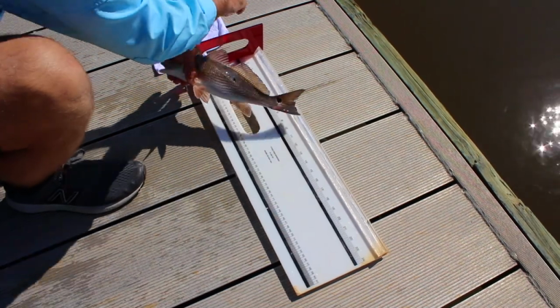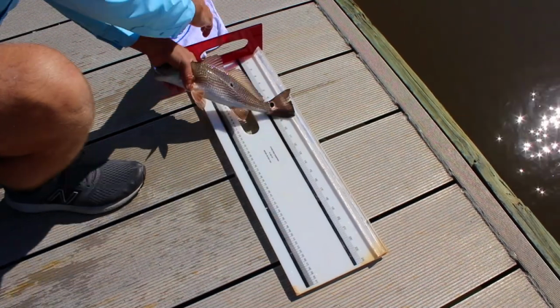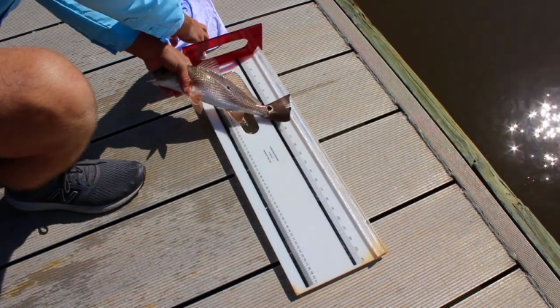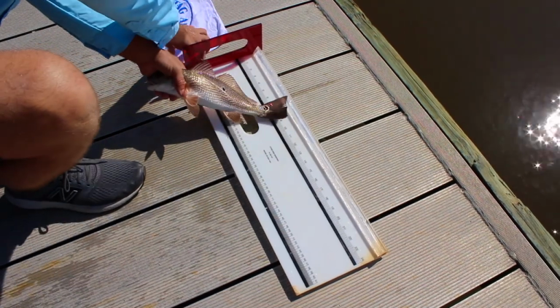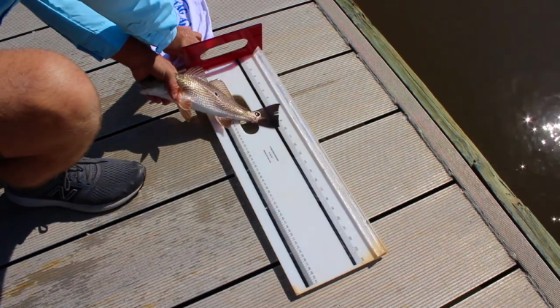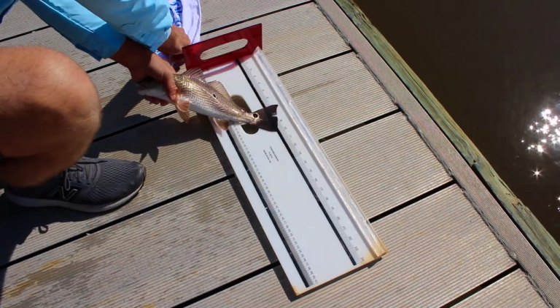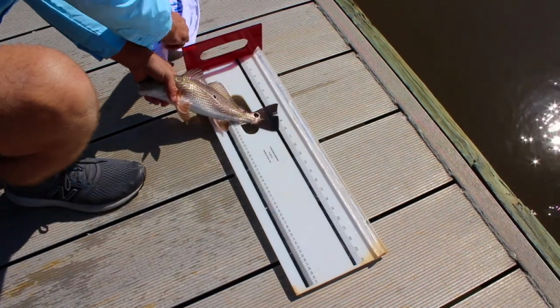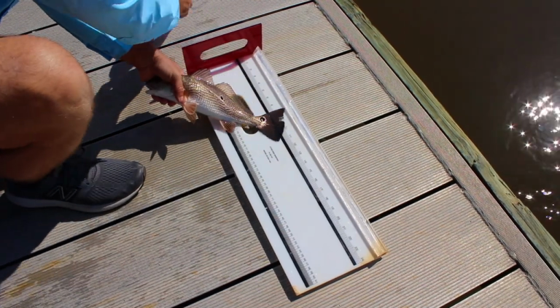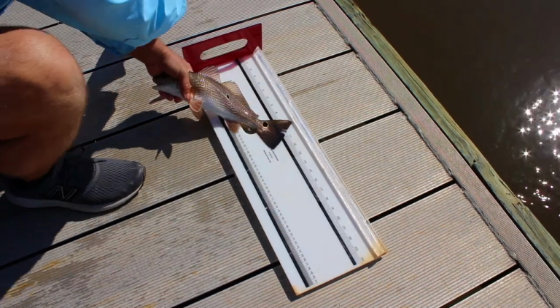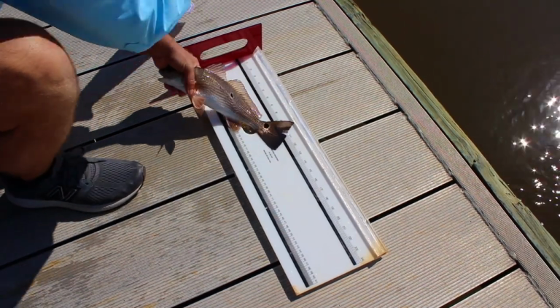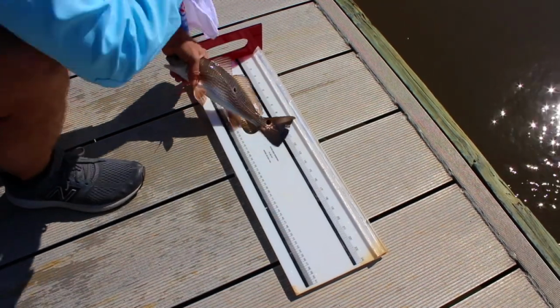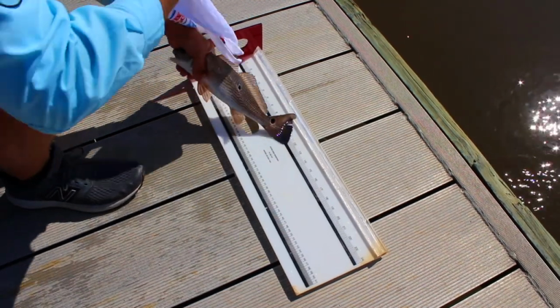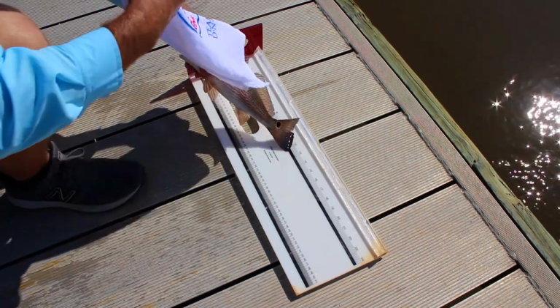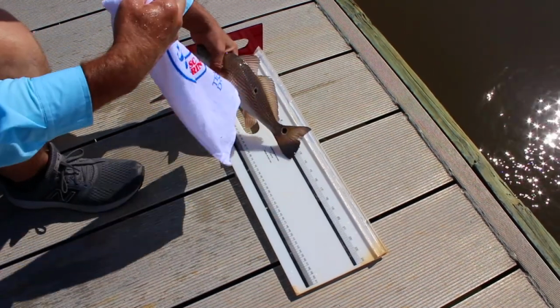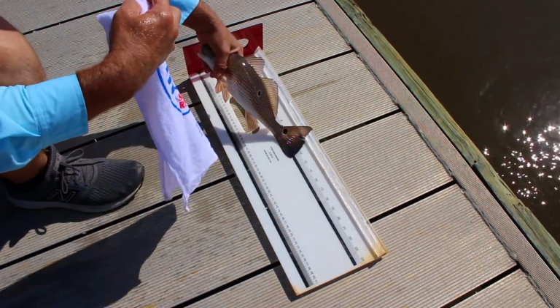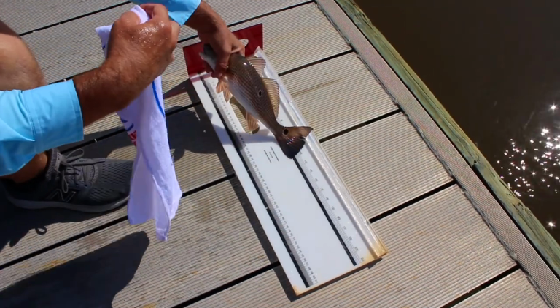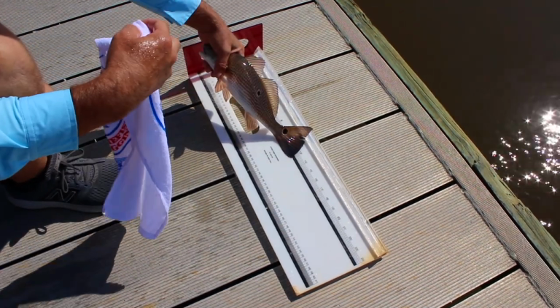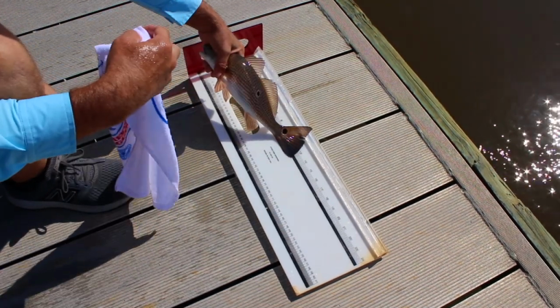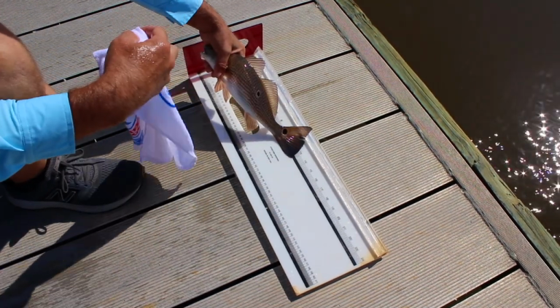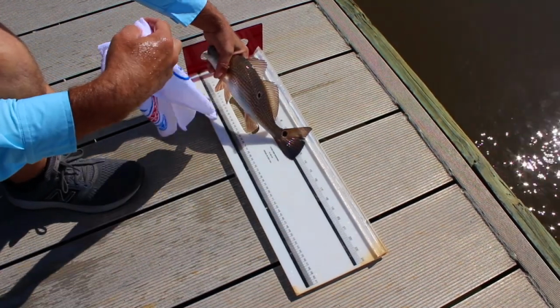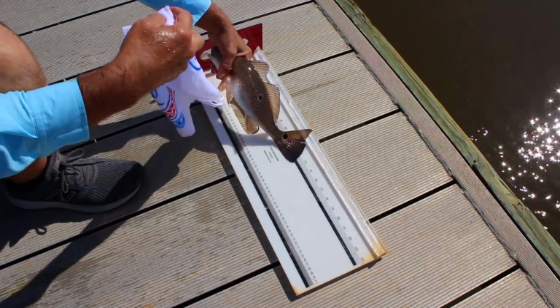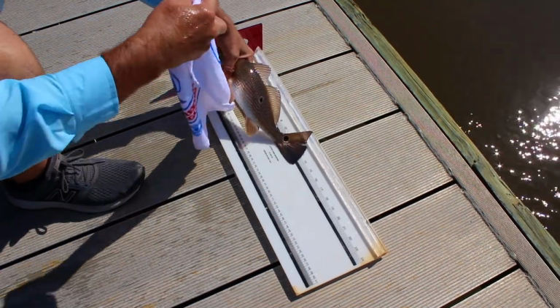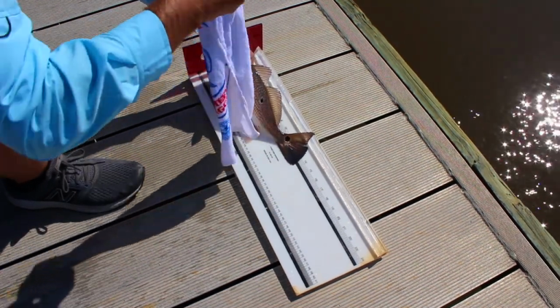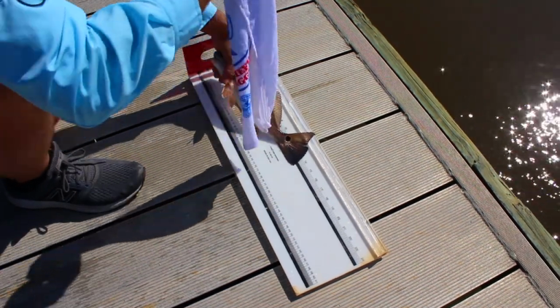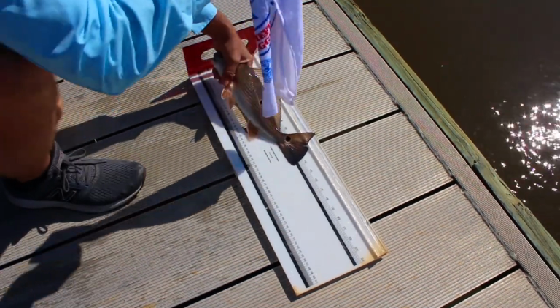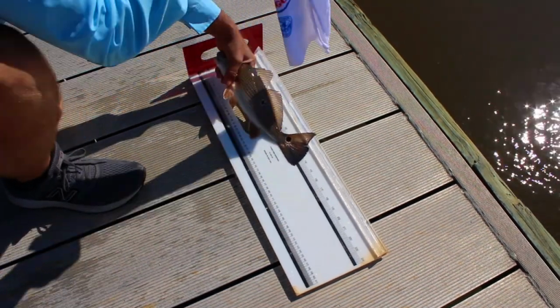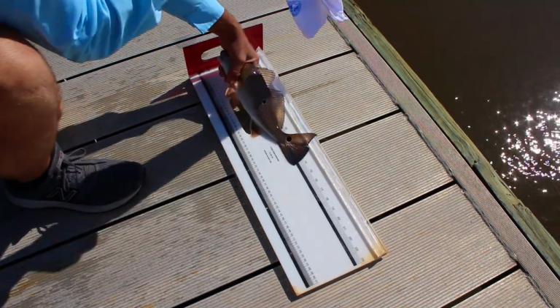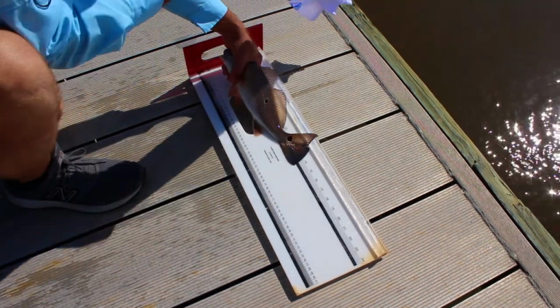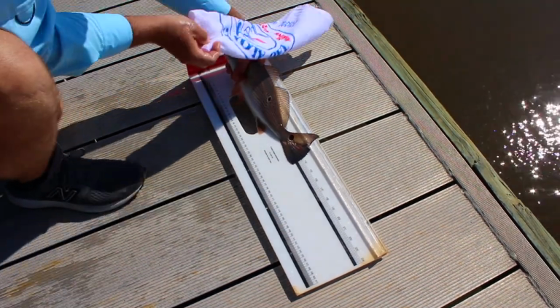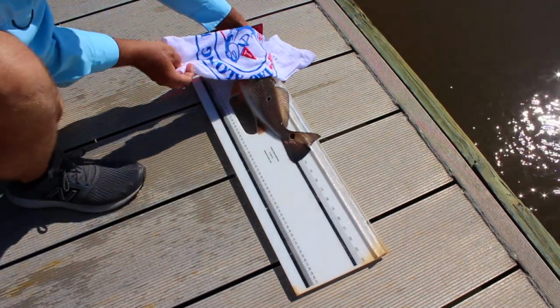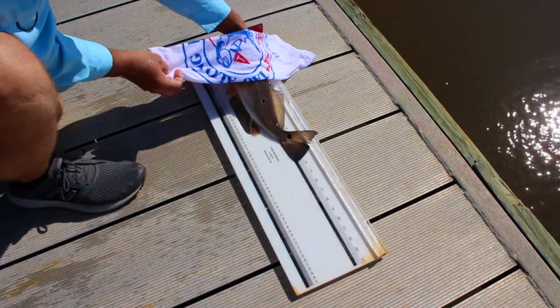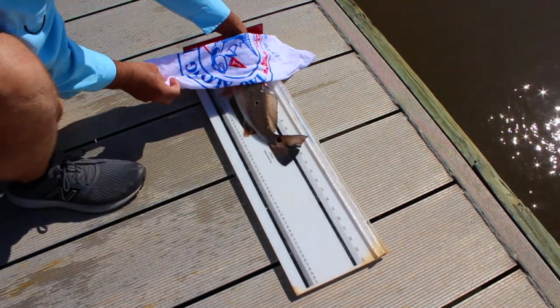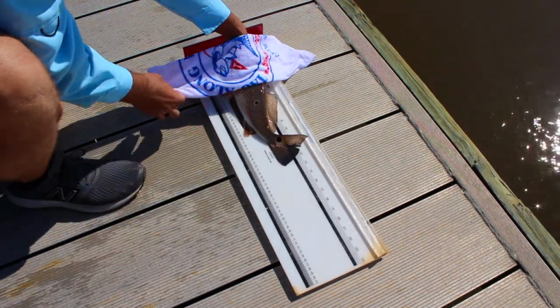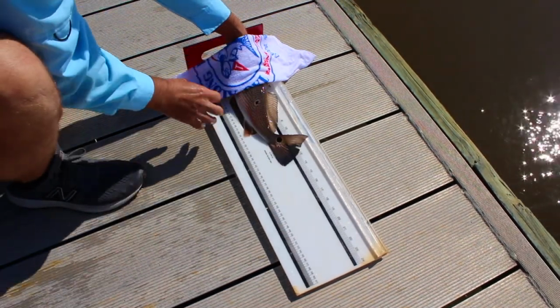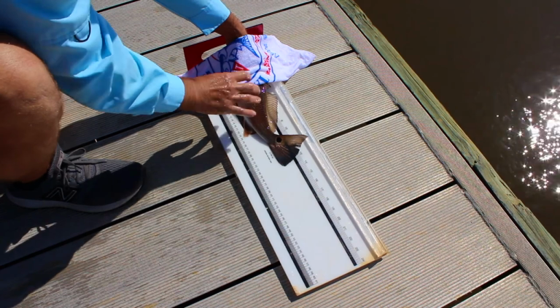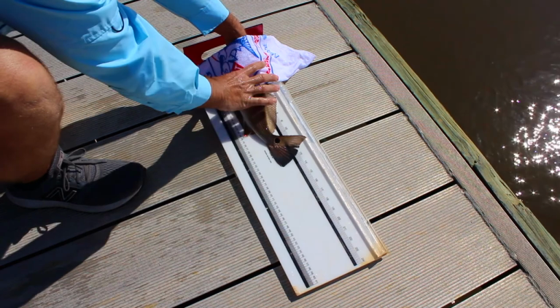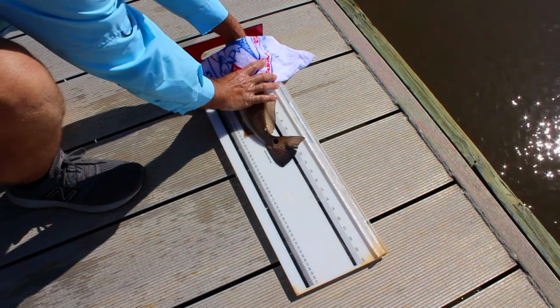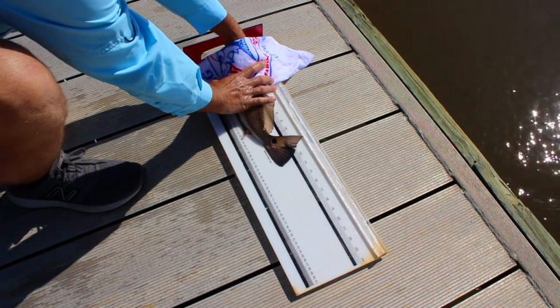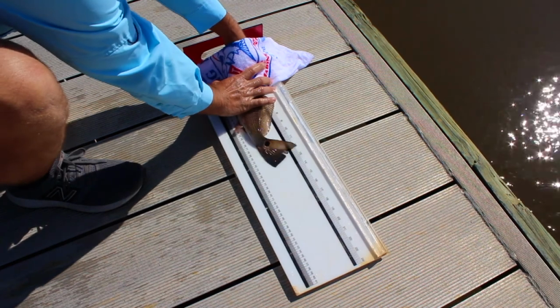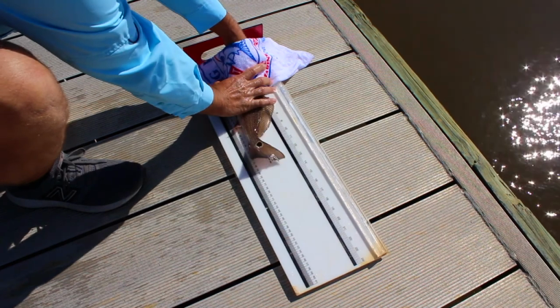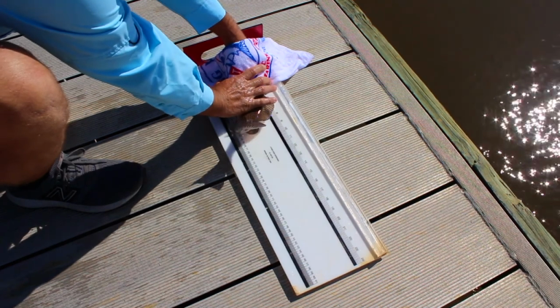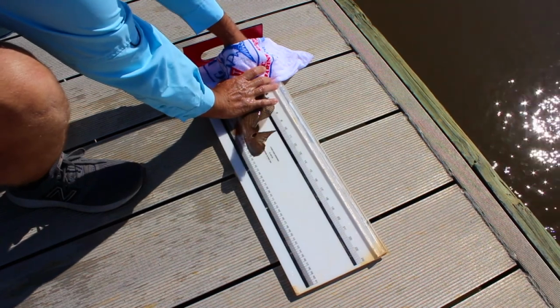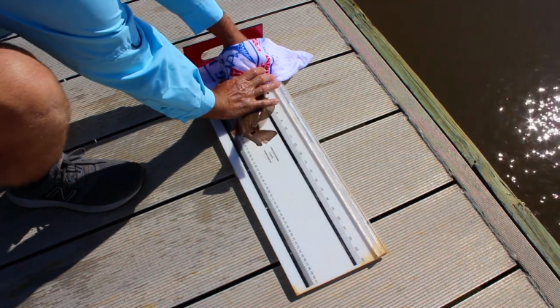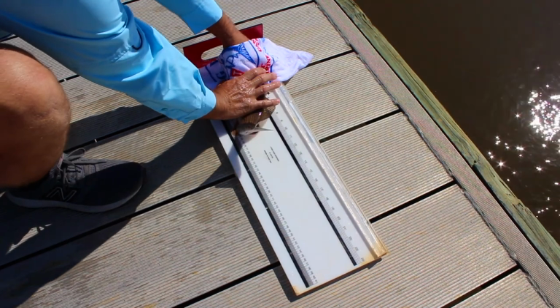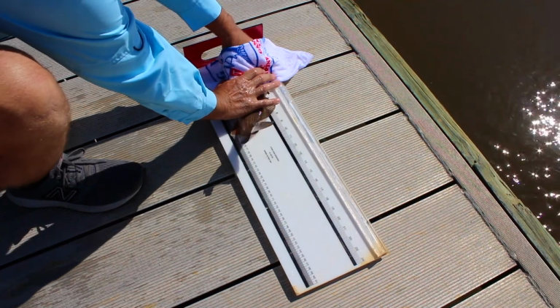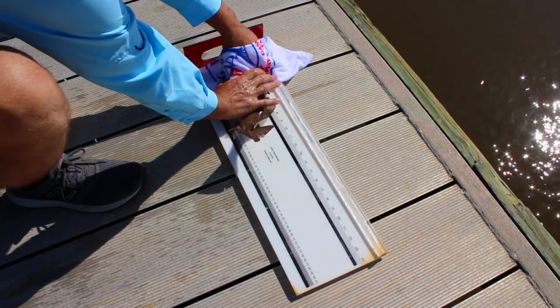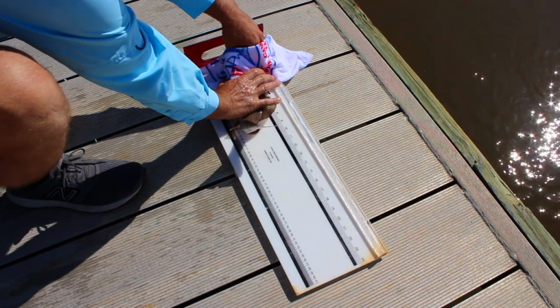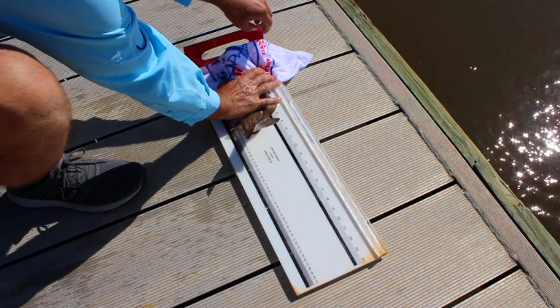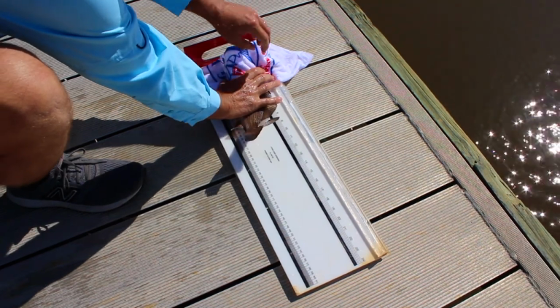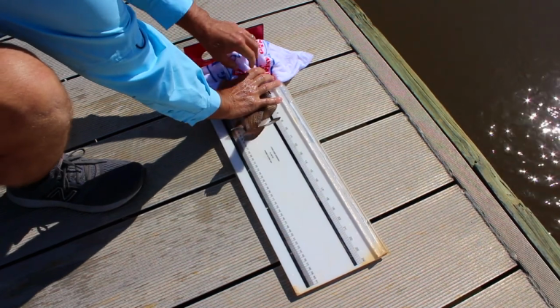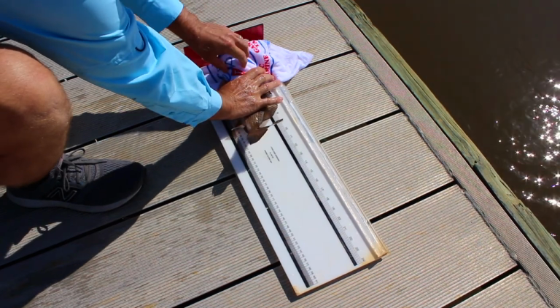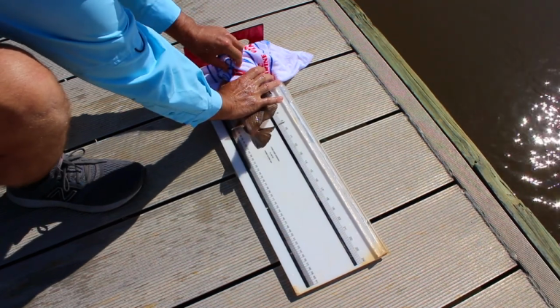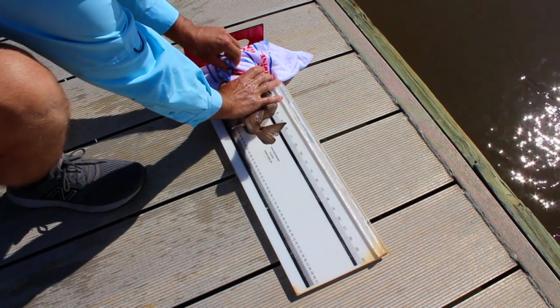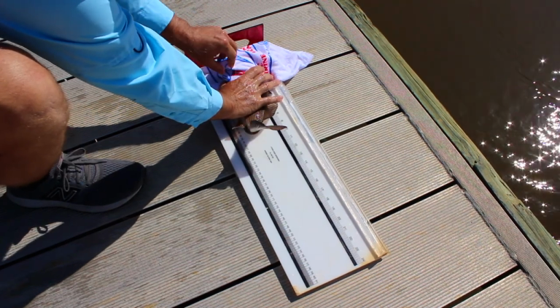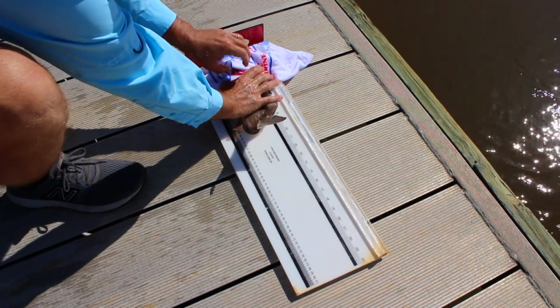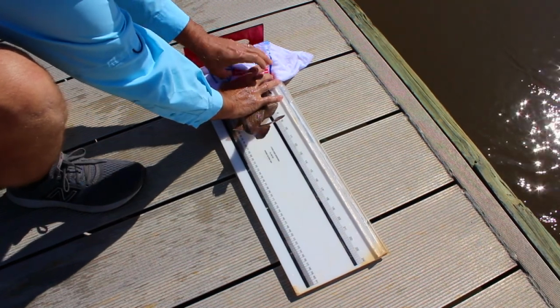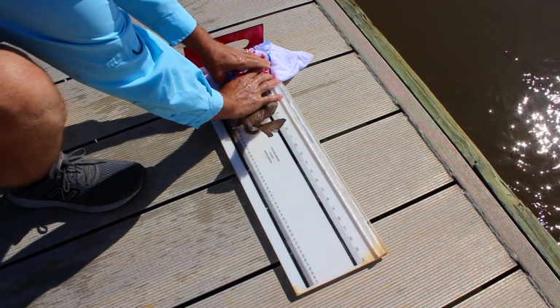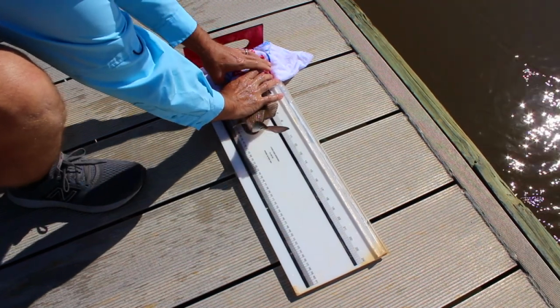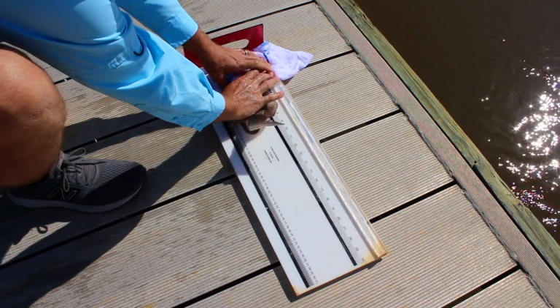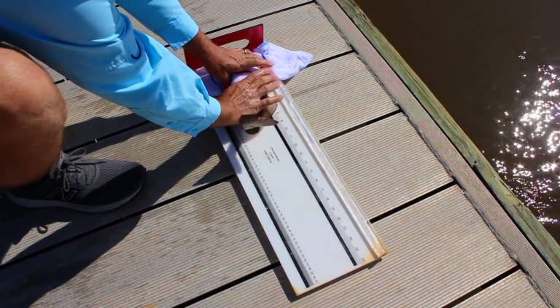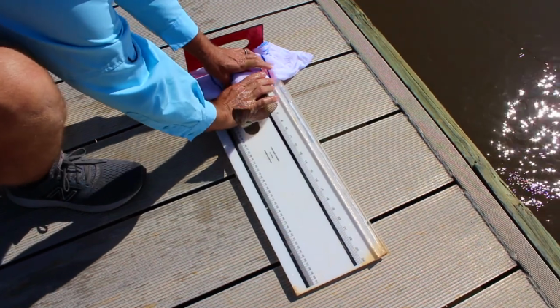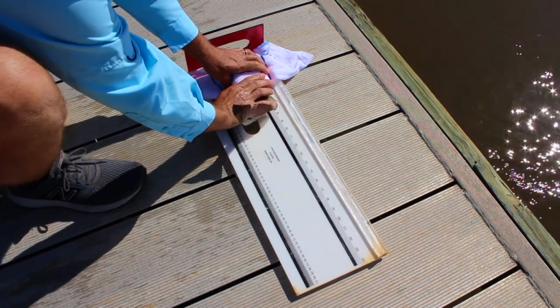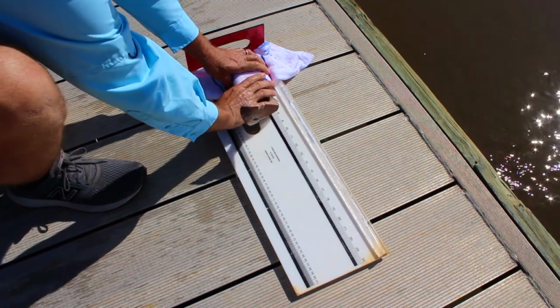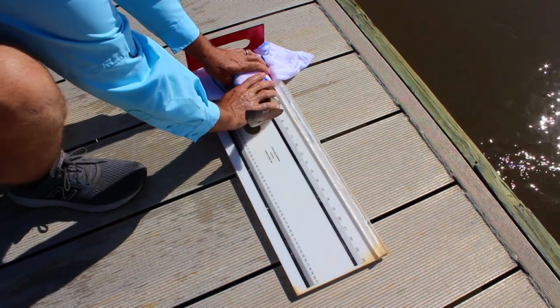So today, we've got a red drum. We're gonna take our wet towel and place it over the fish's eyes to calm it down.